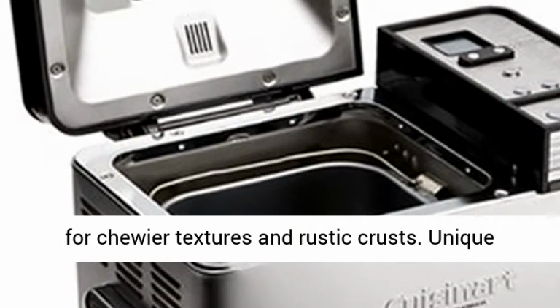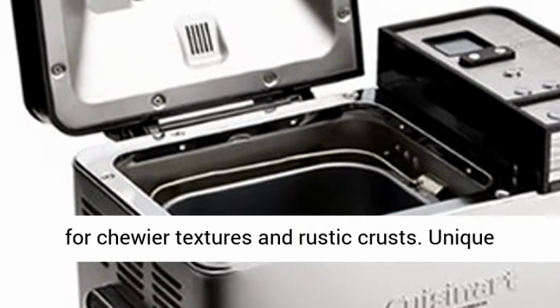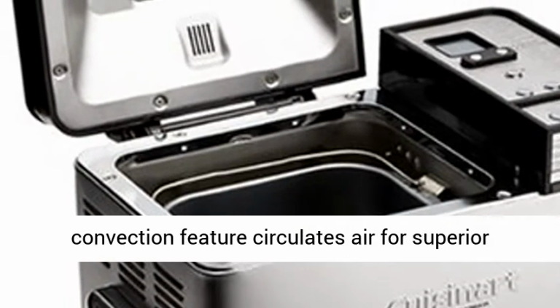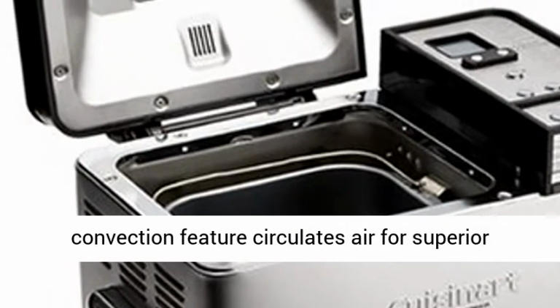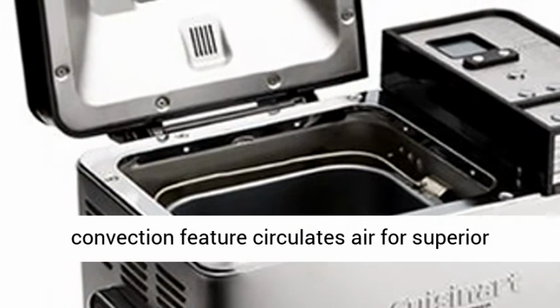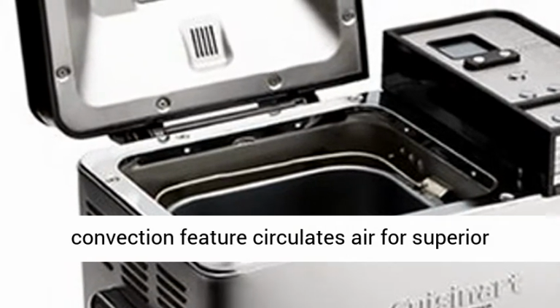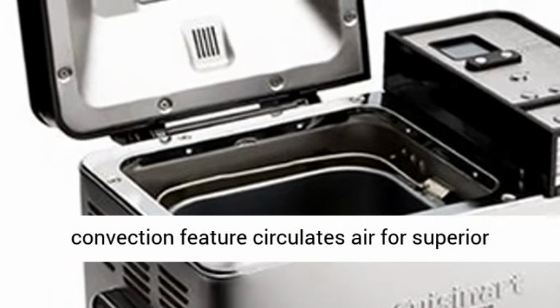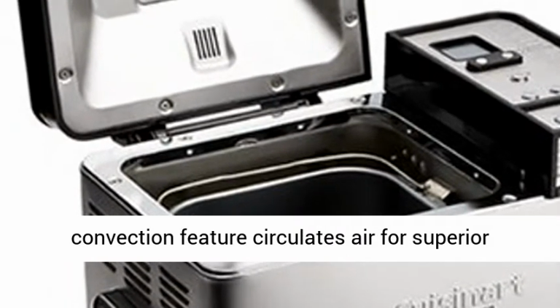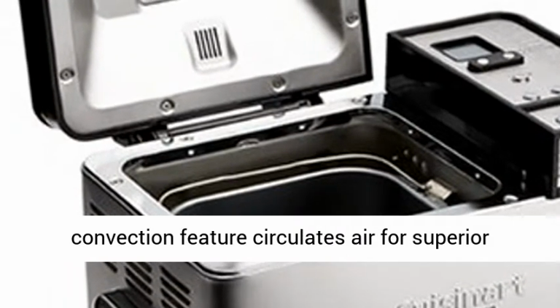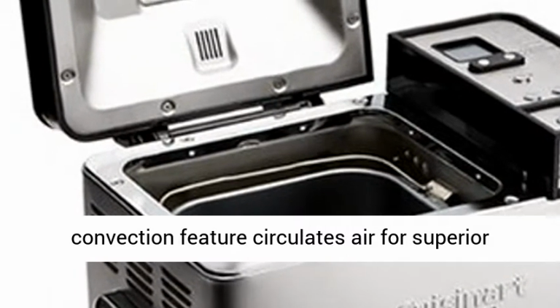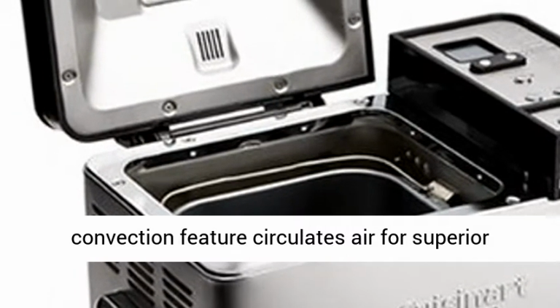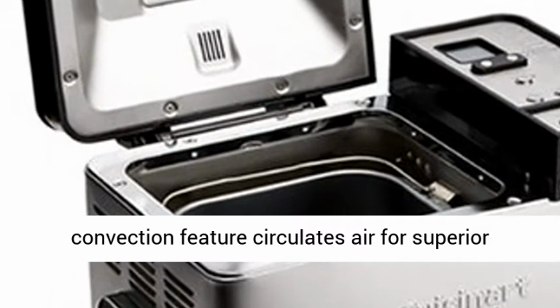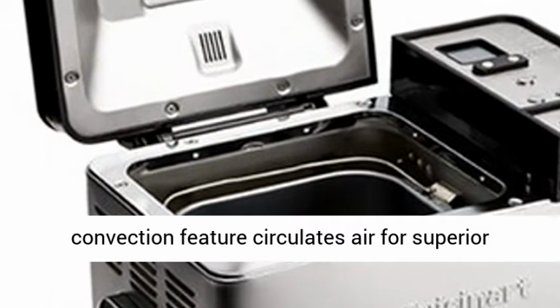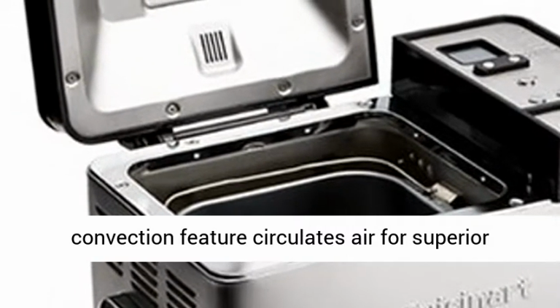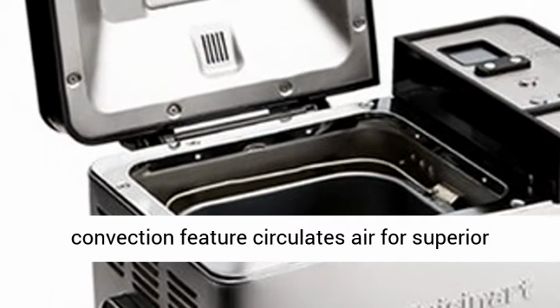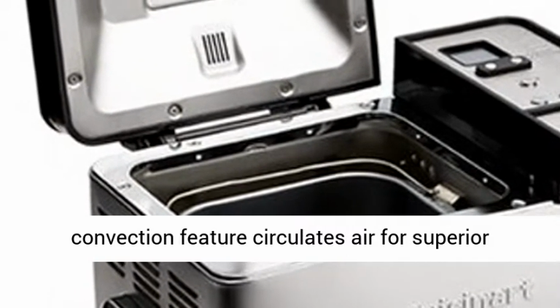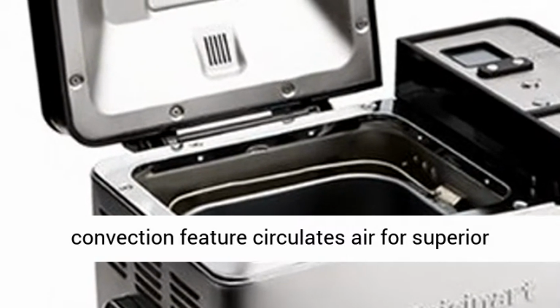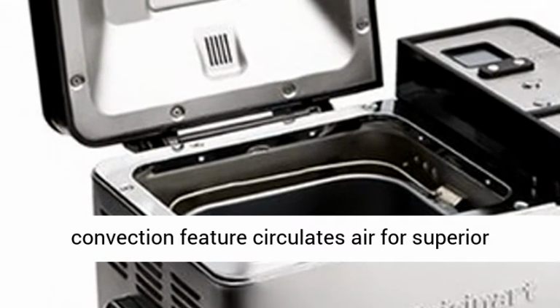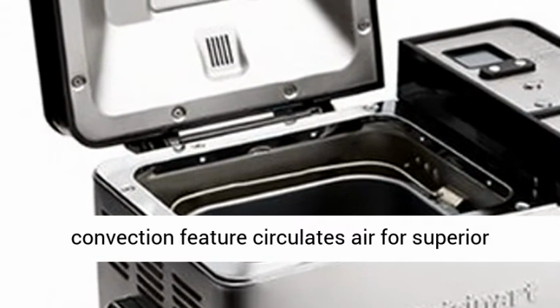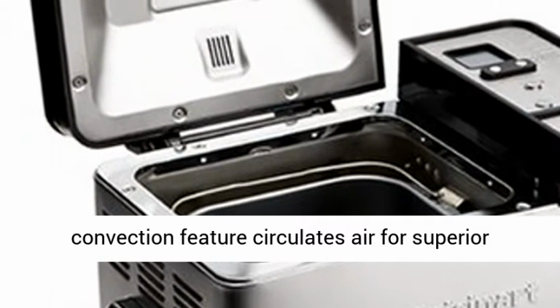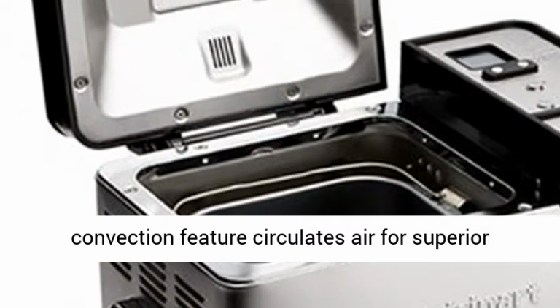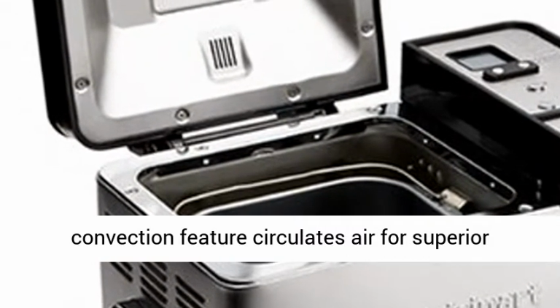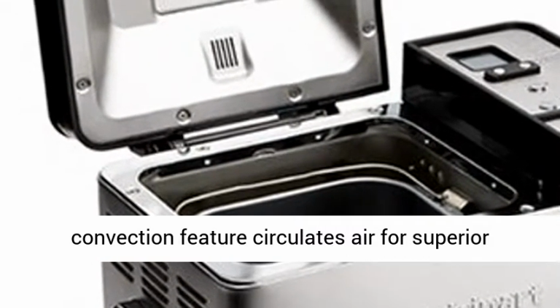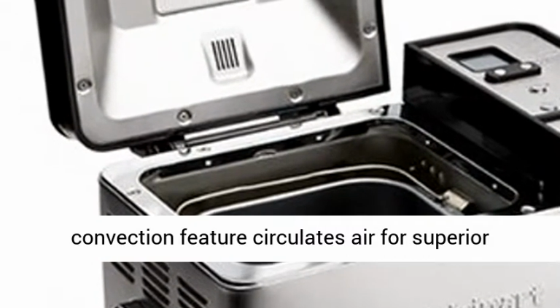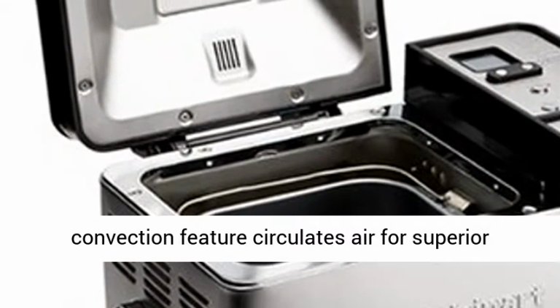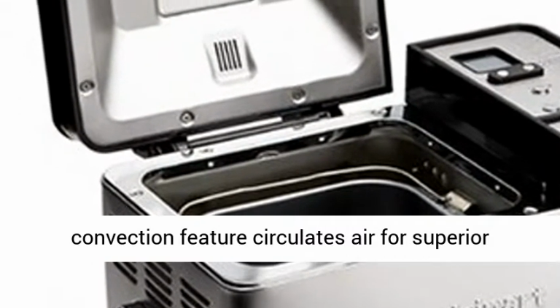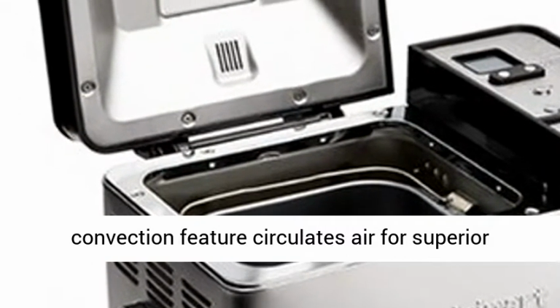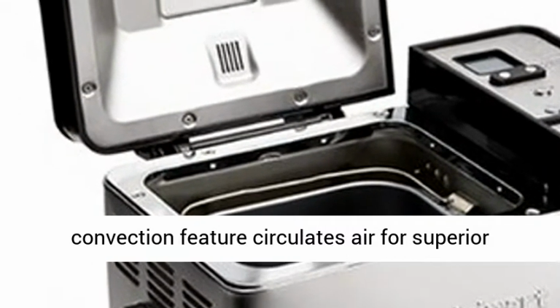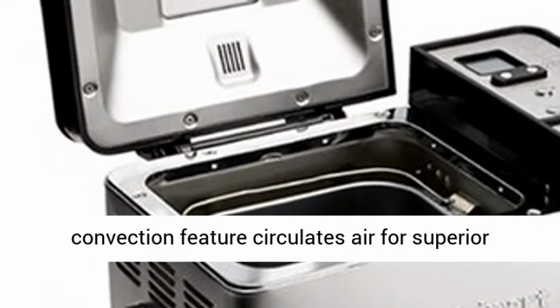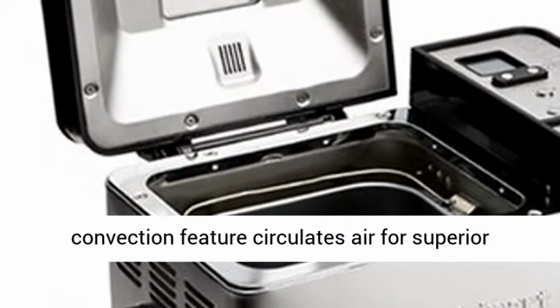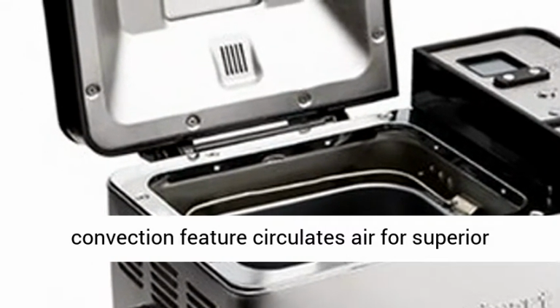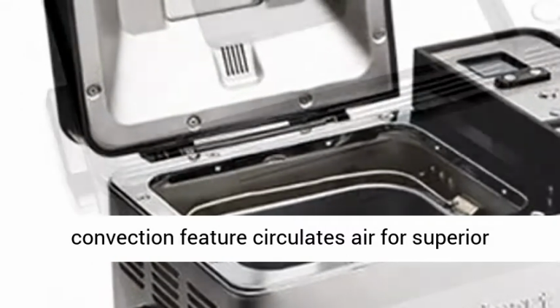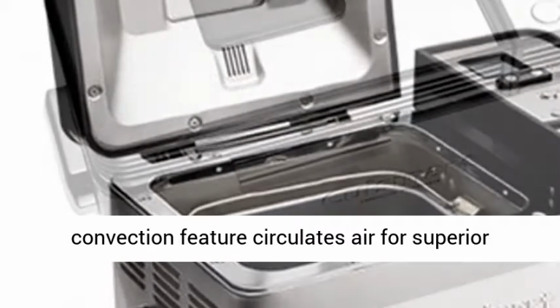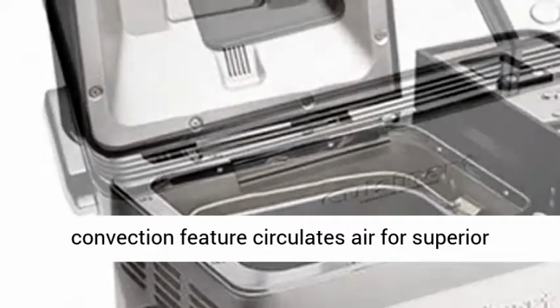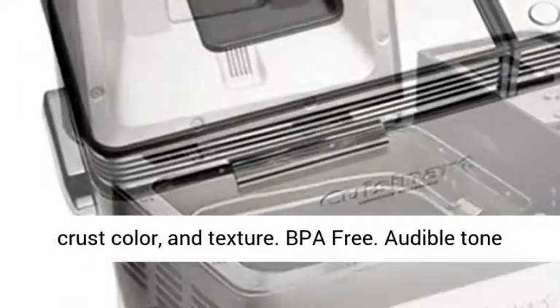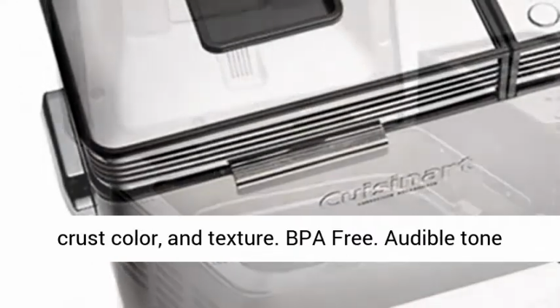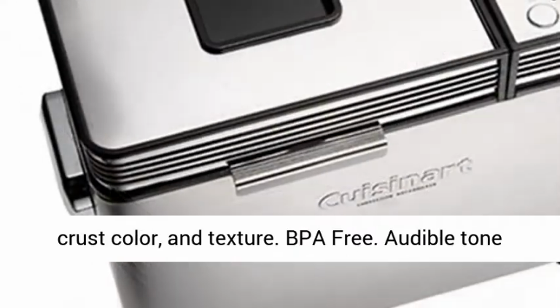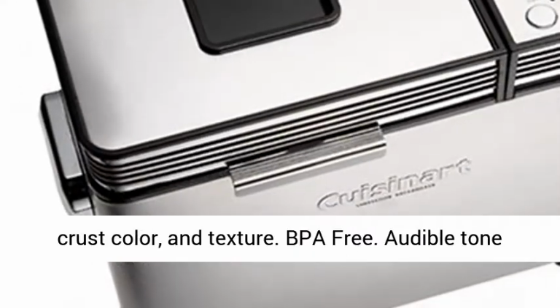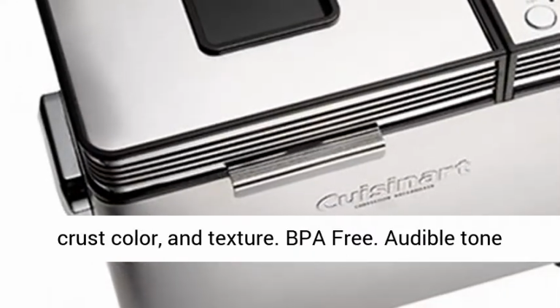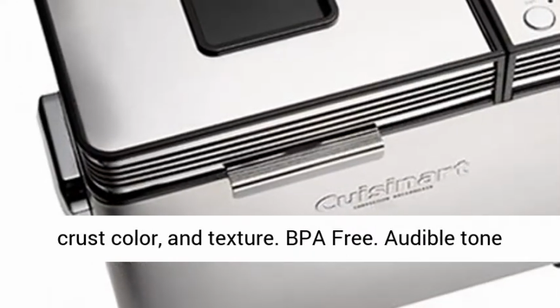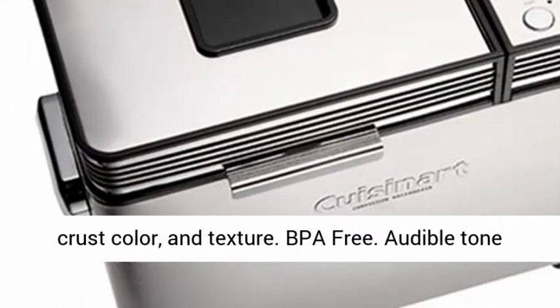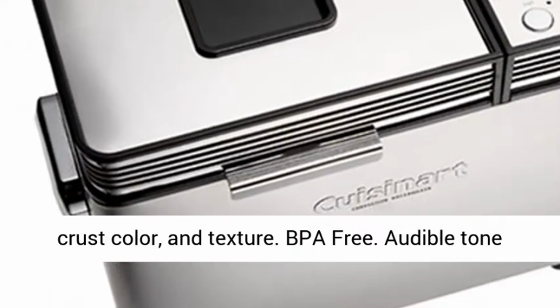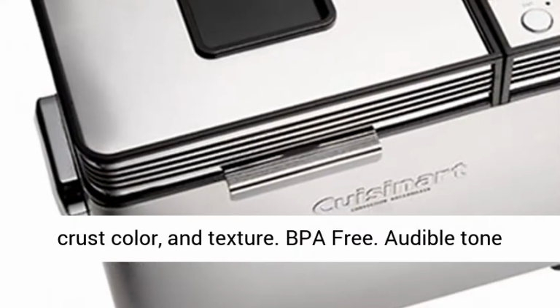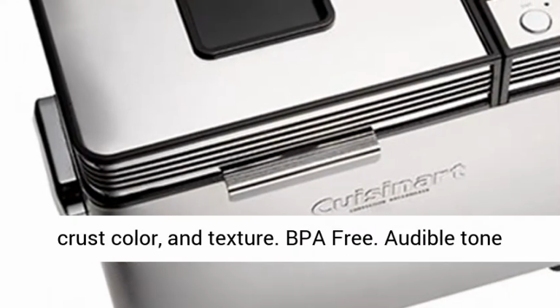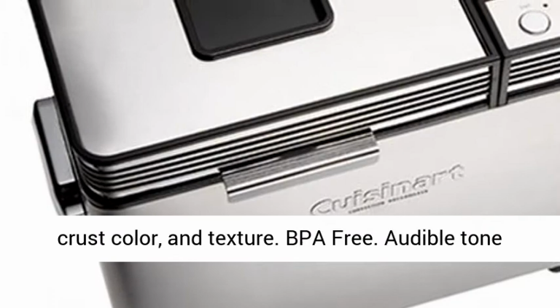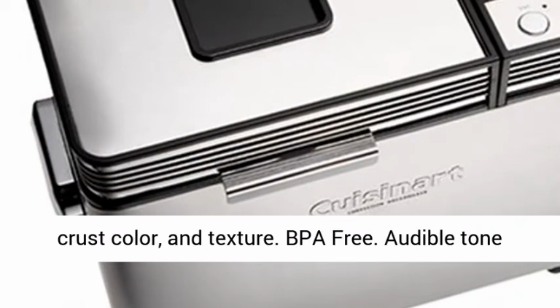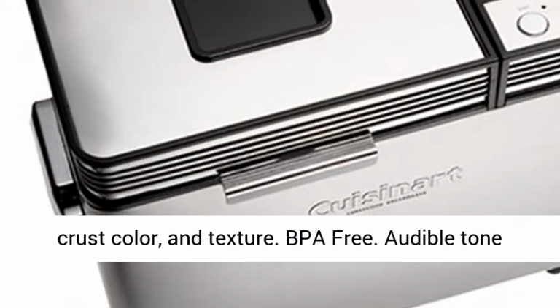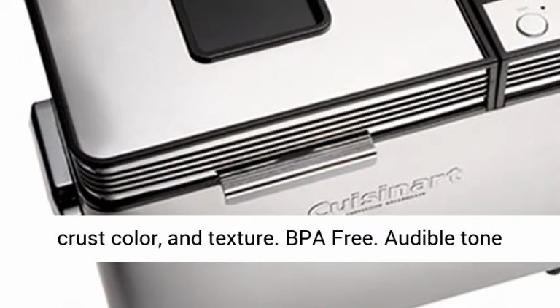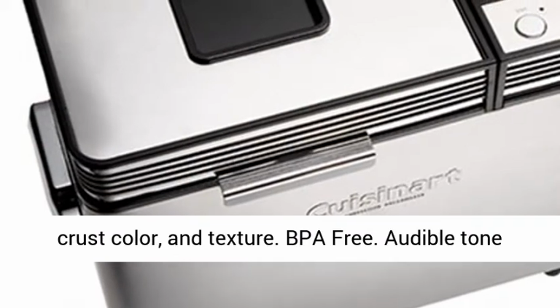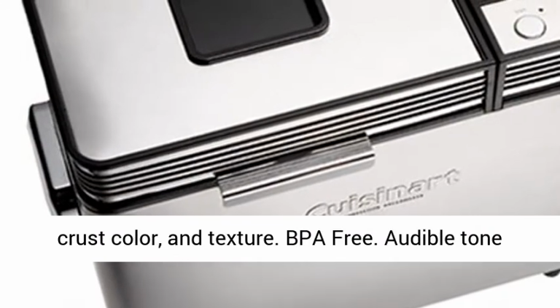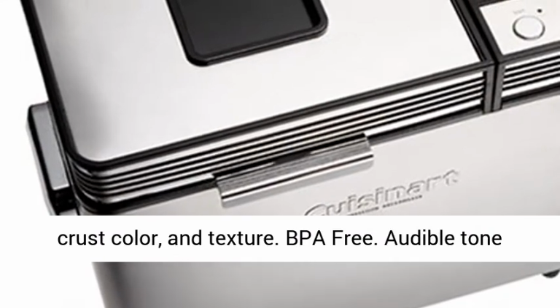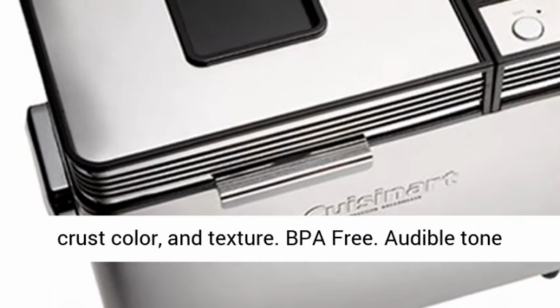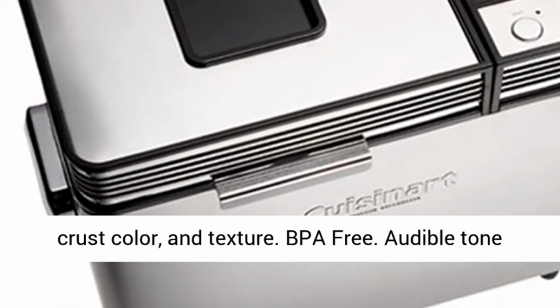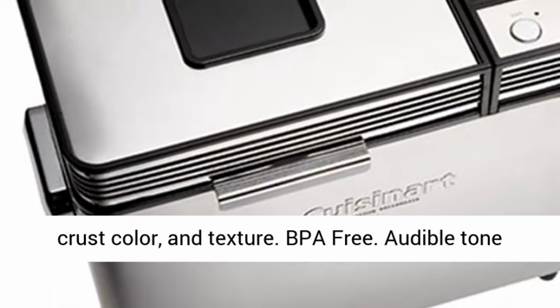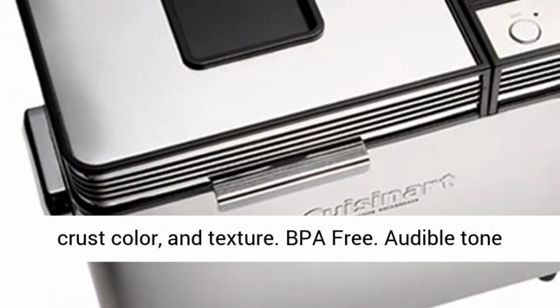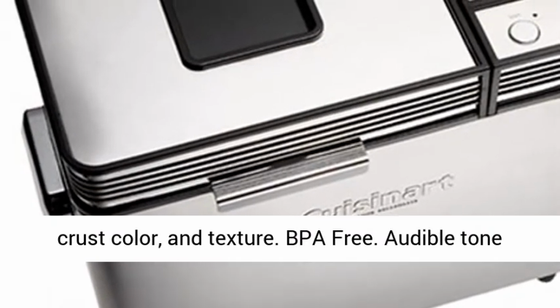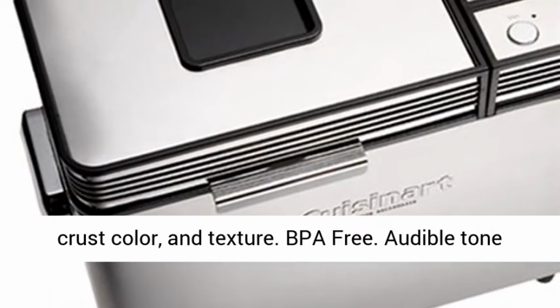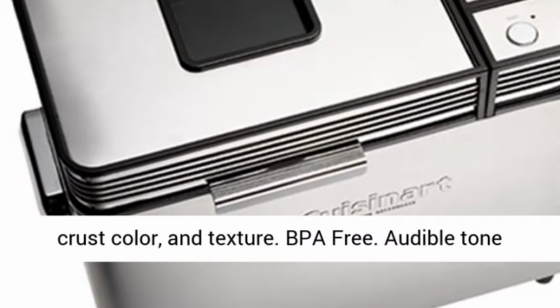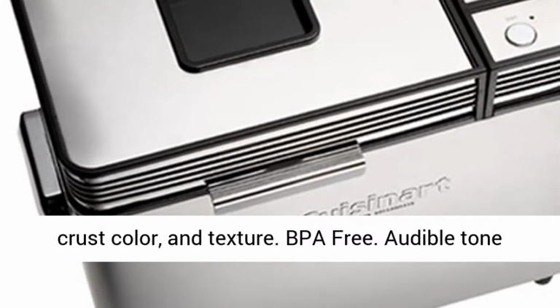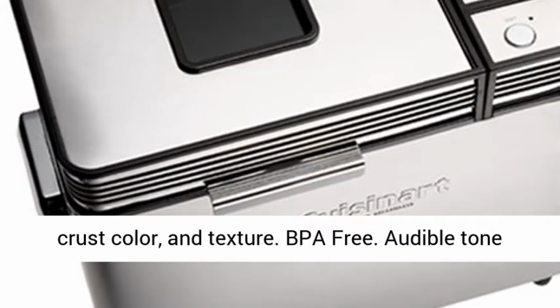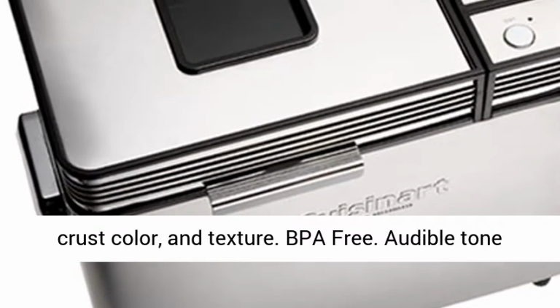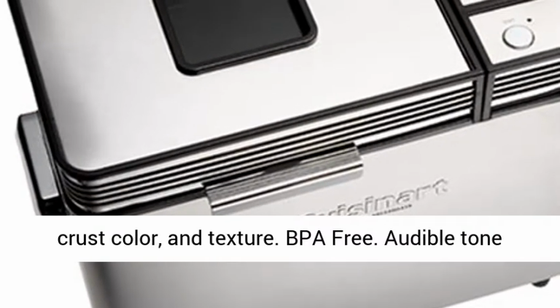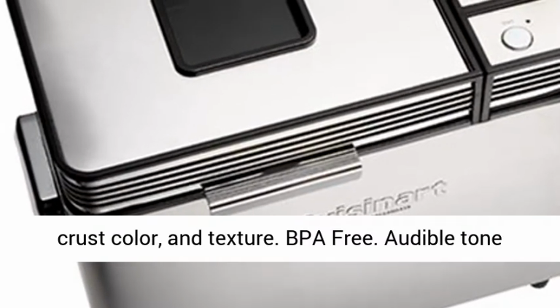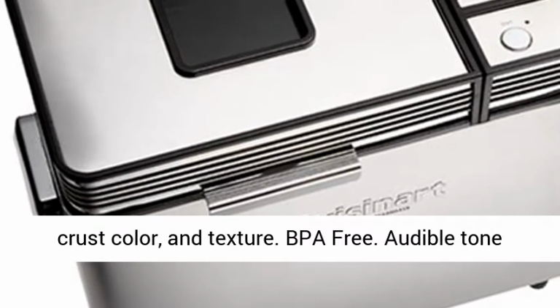Unique convection feature circulates air for superior crust color and texture. BPA-free.